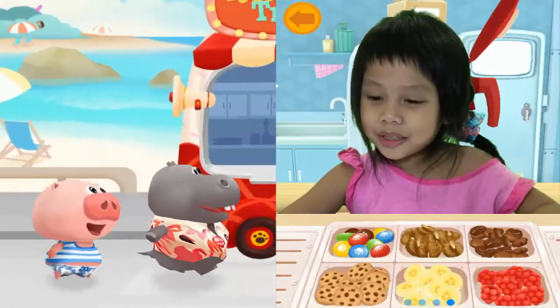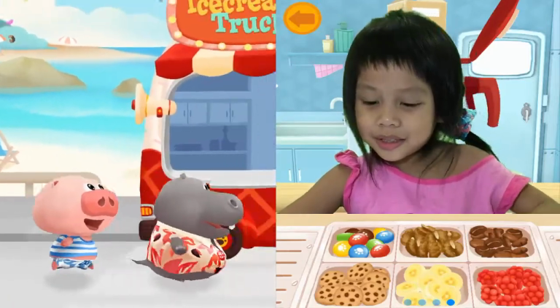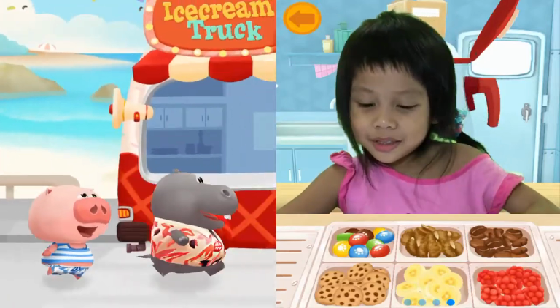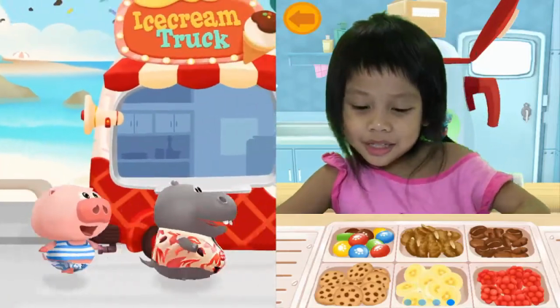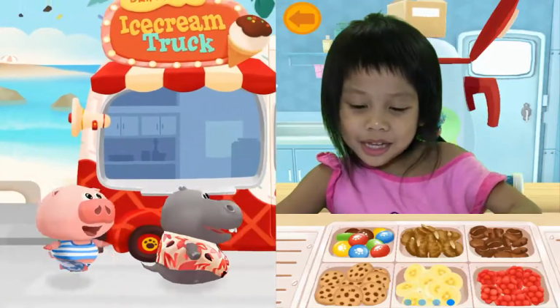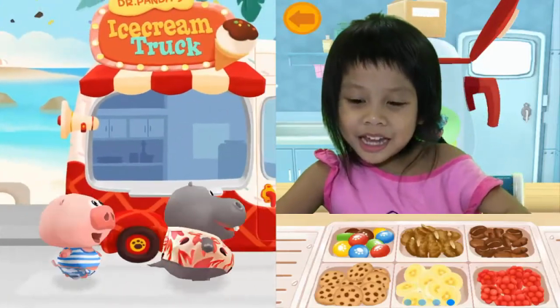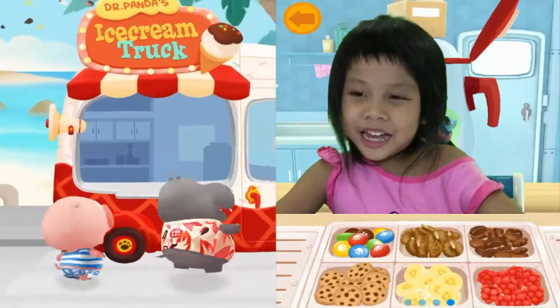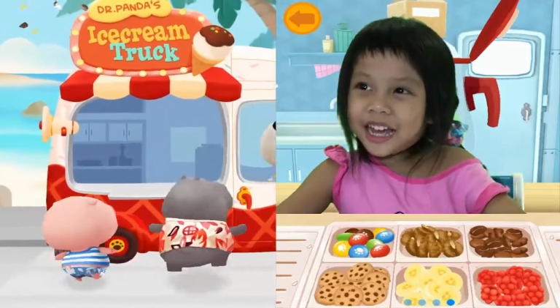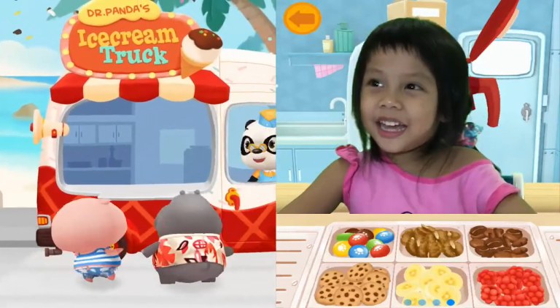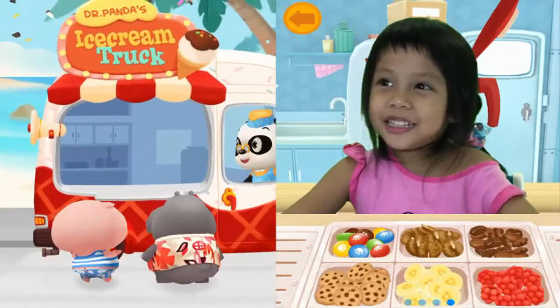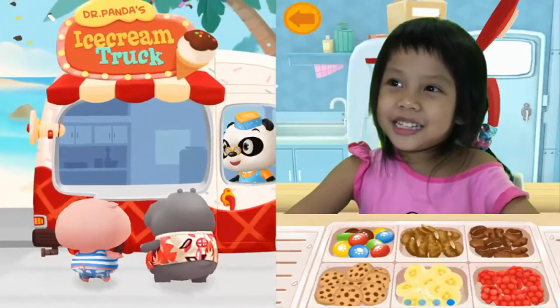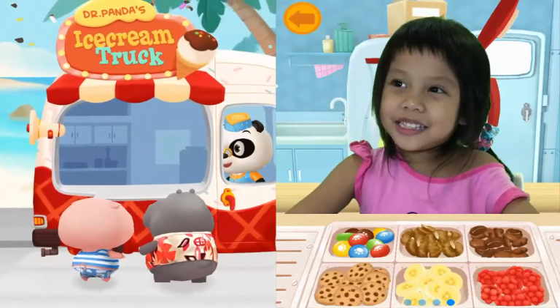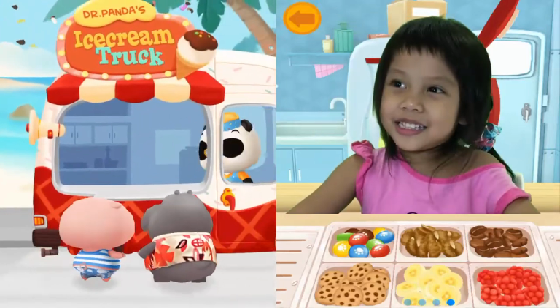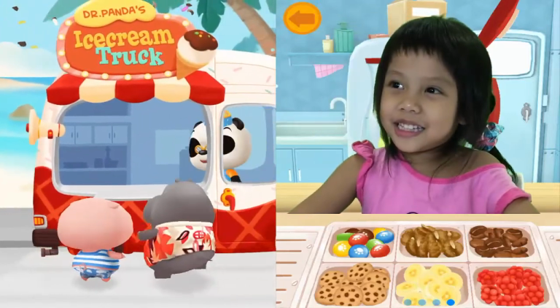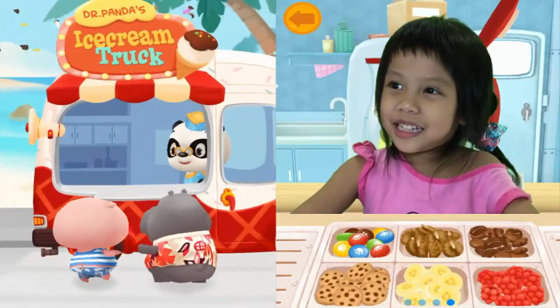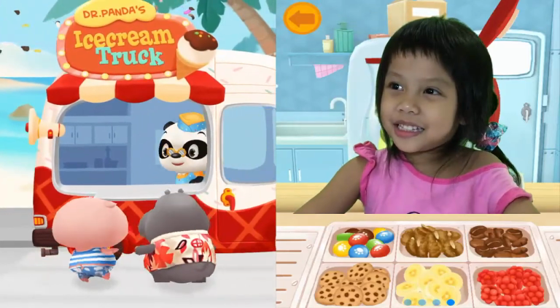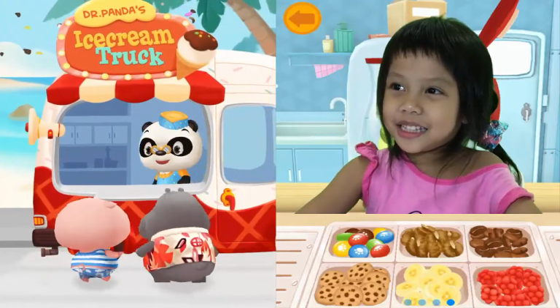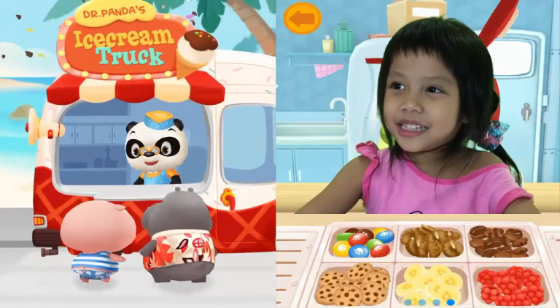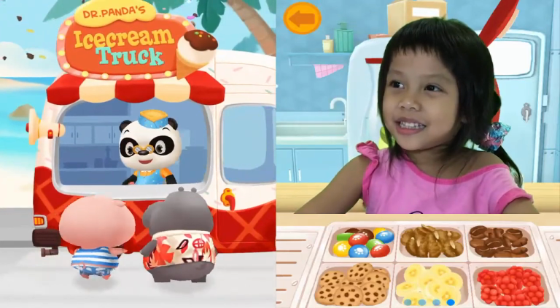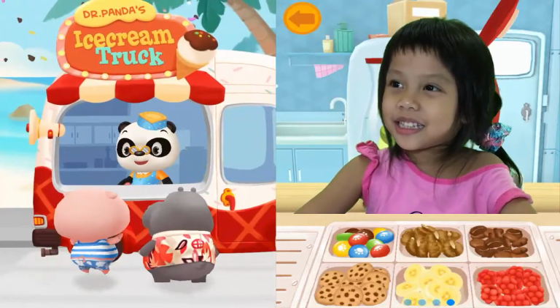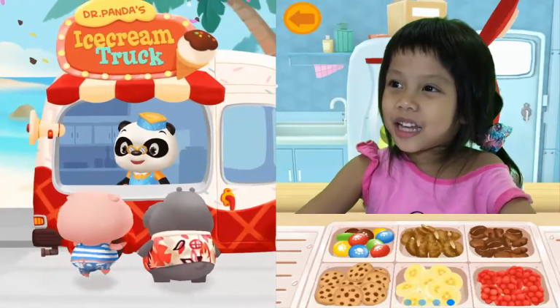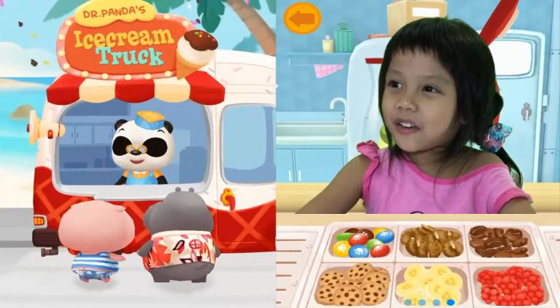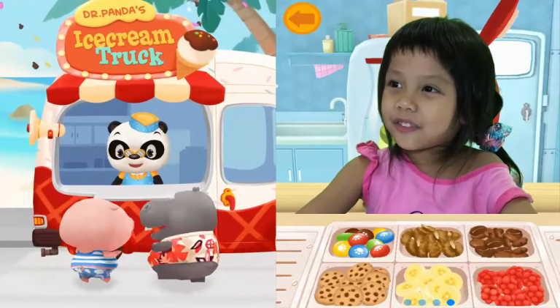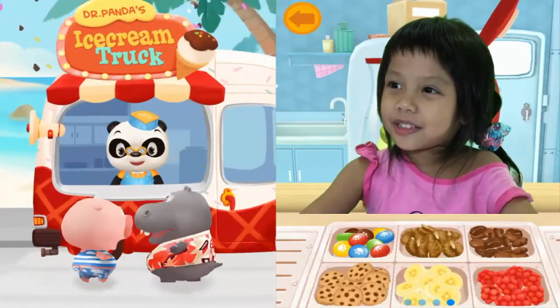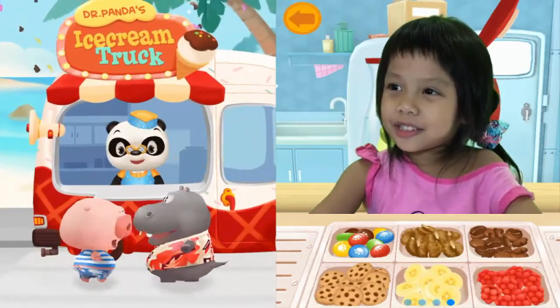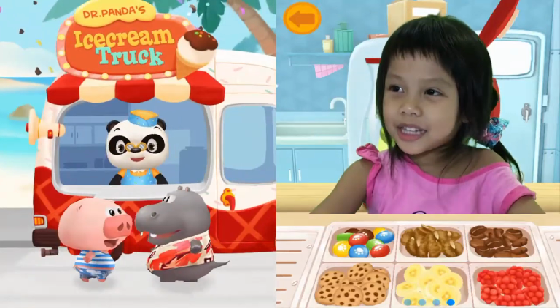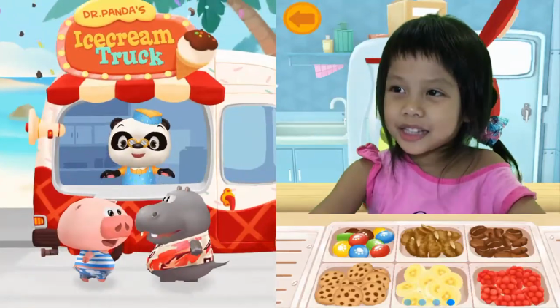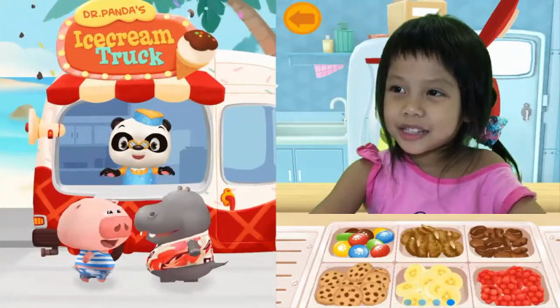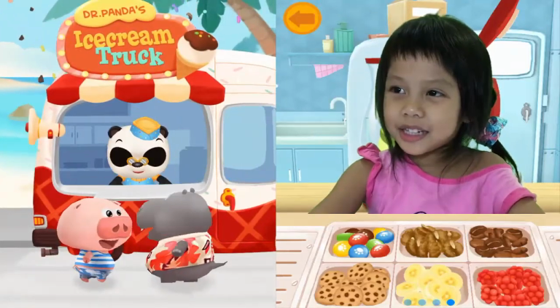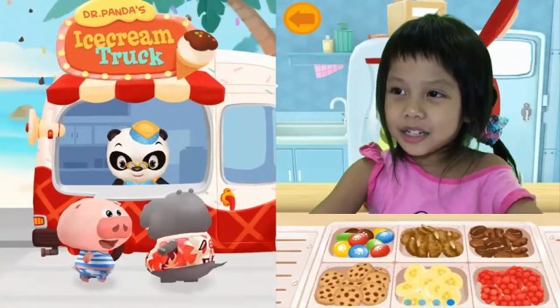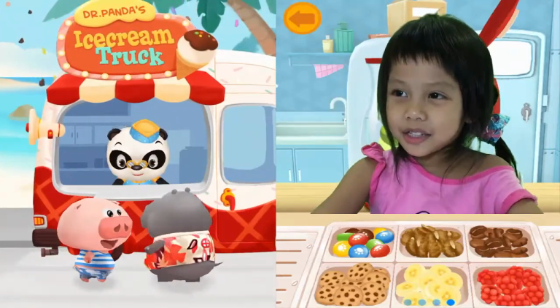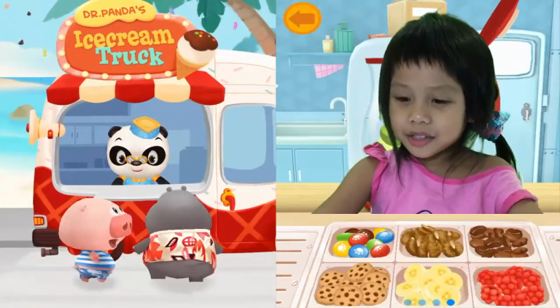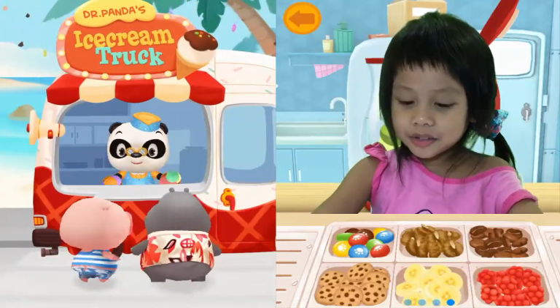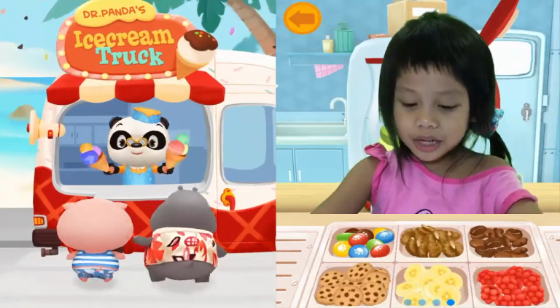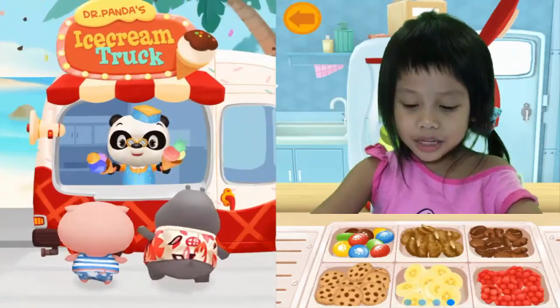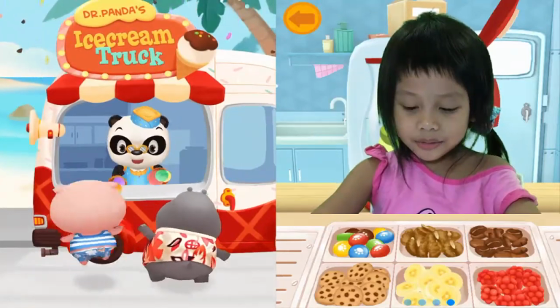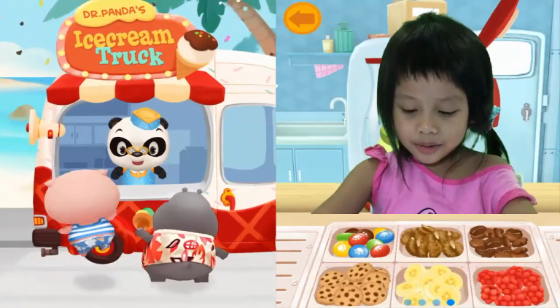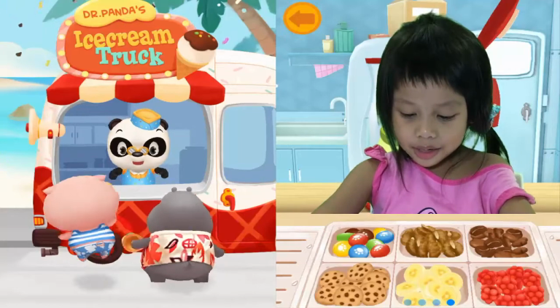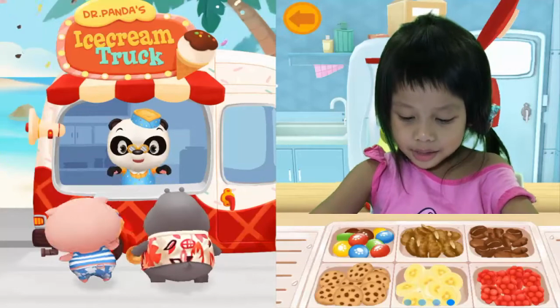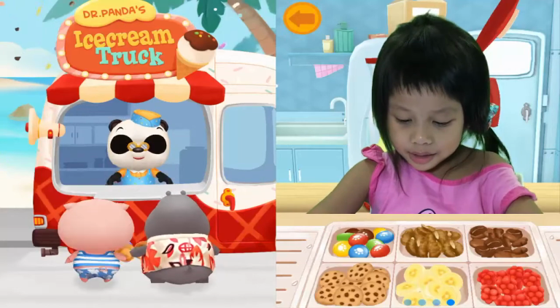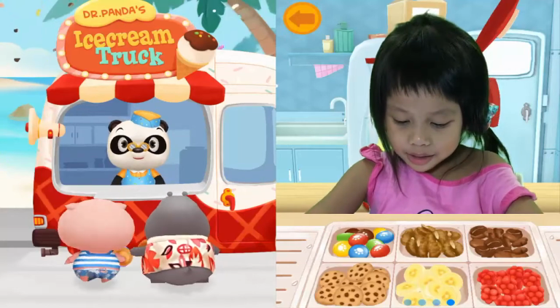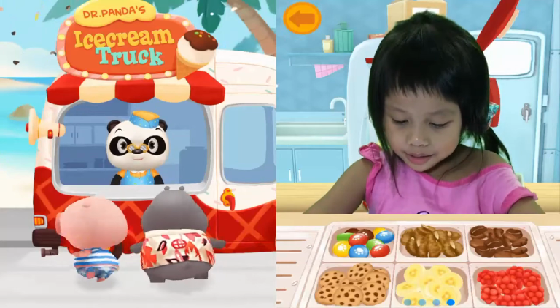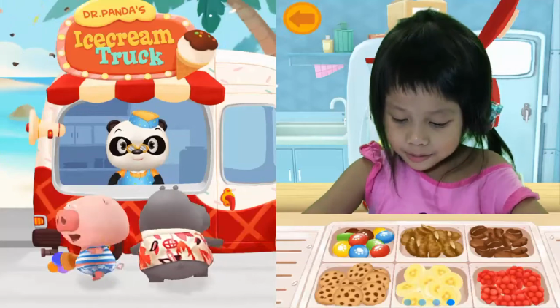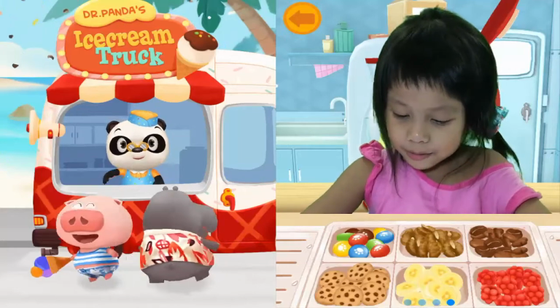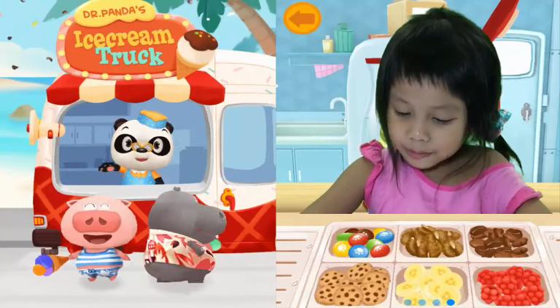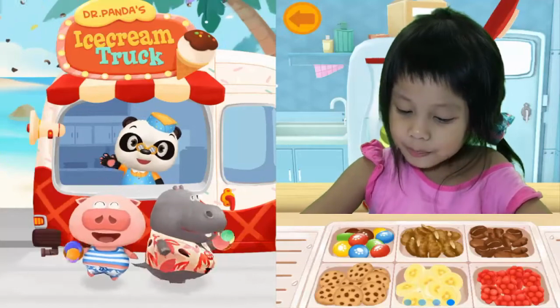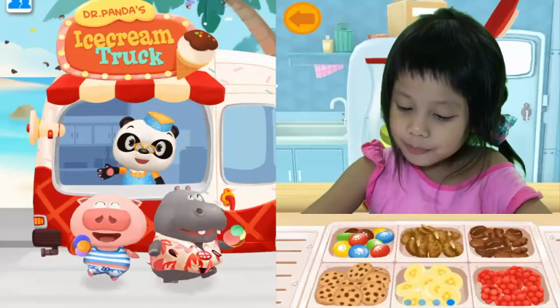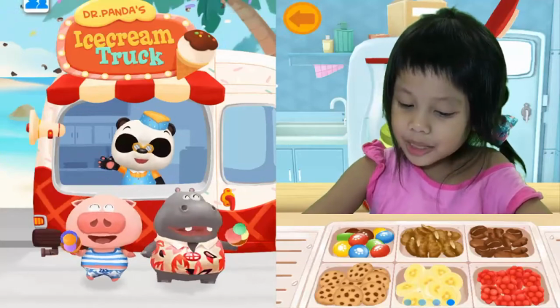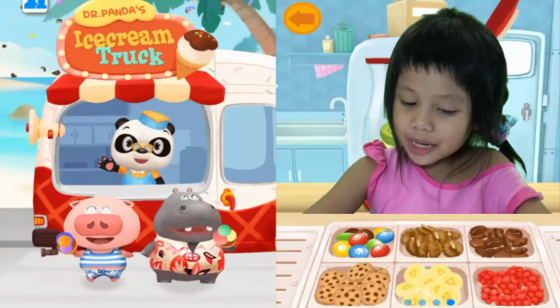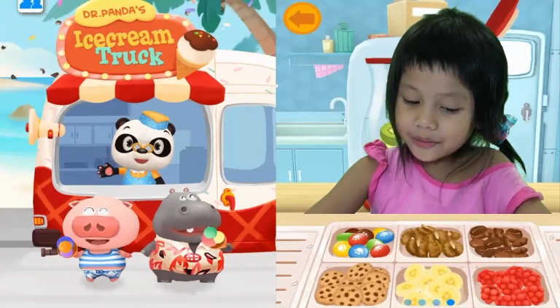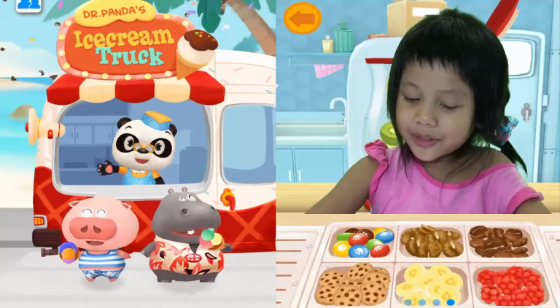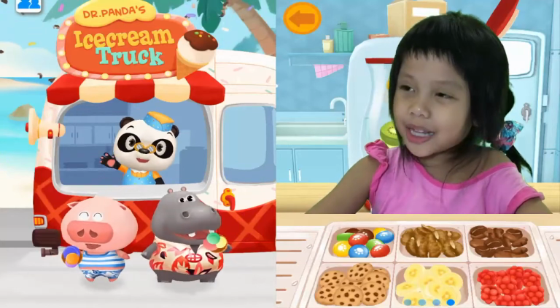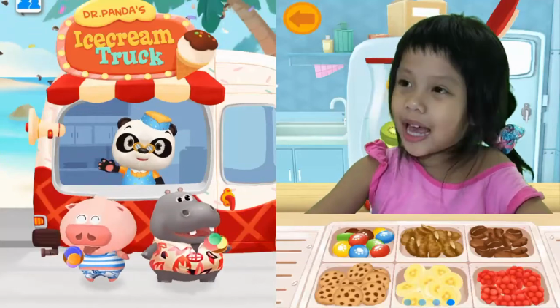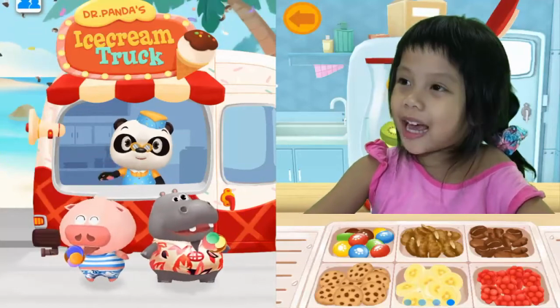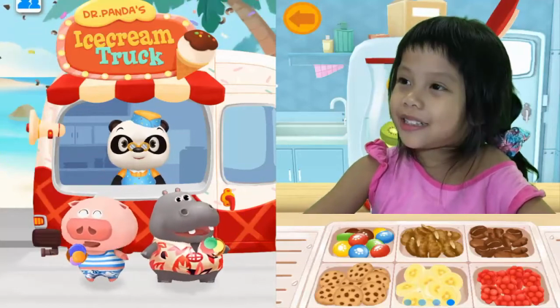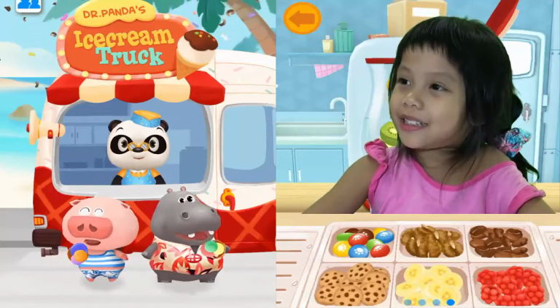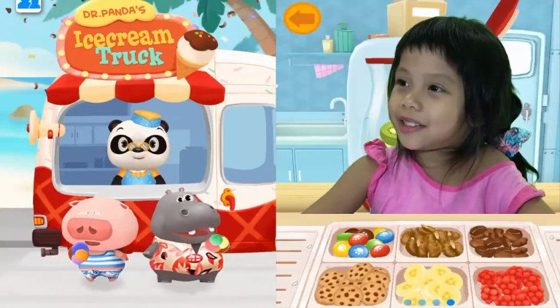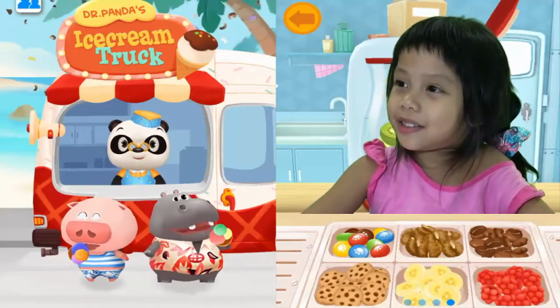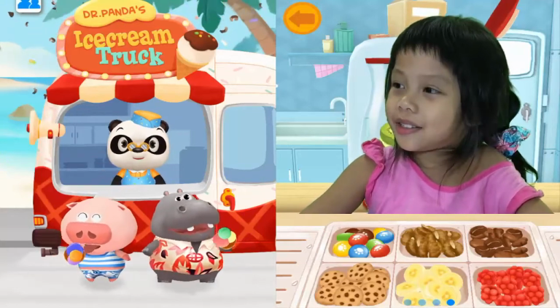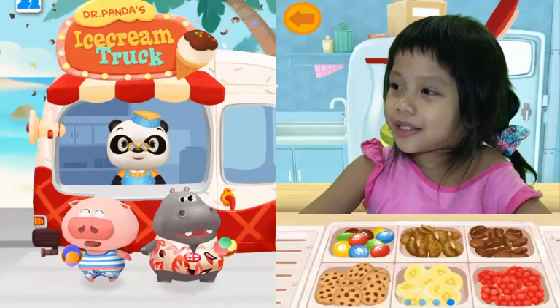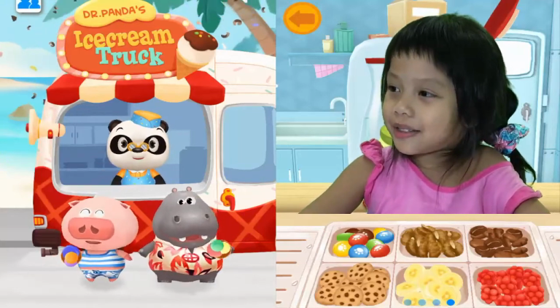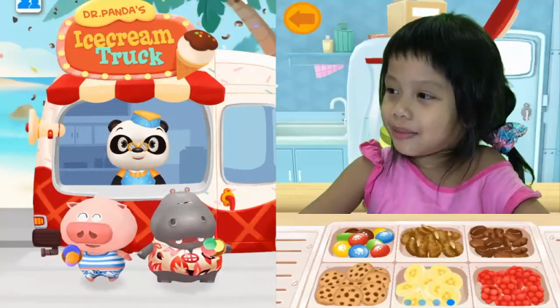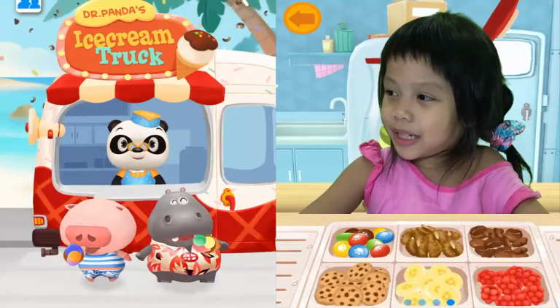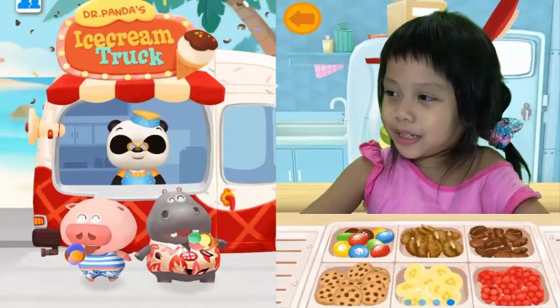Hi, this is Thomas. Today we're going to play with ice cream.